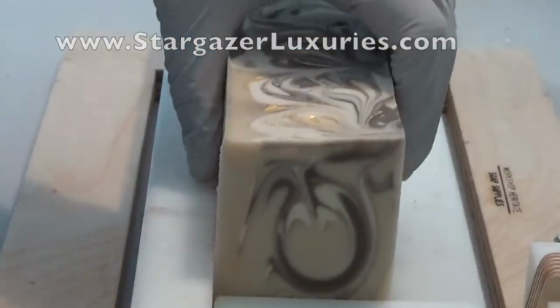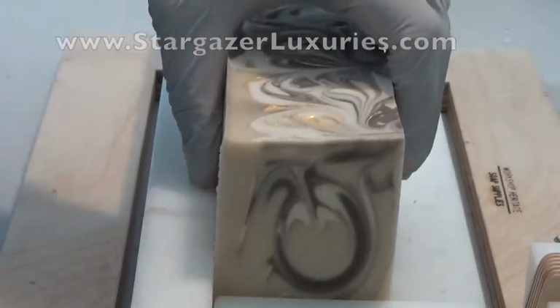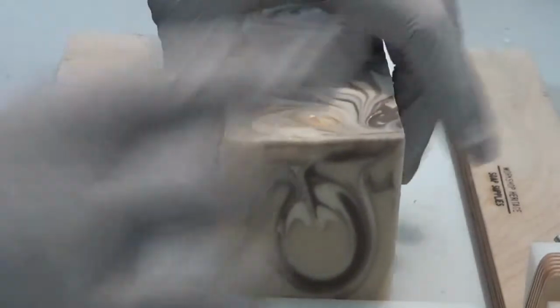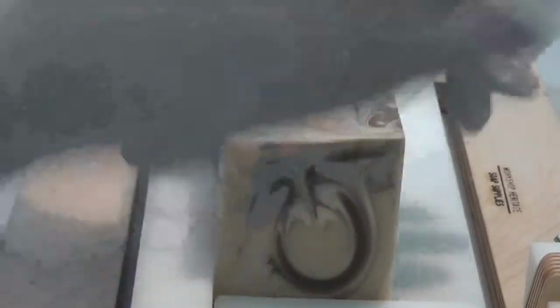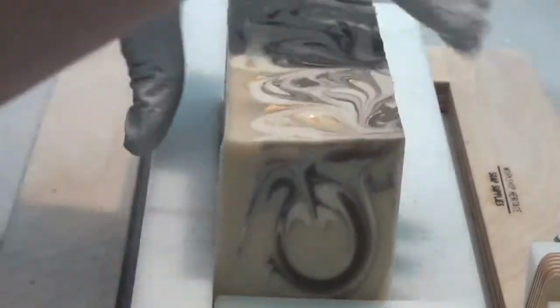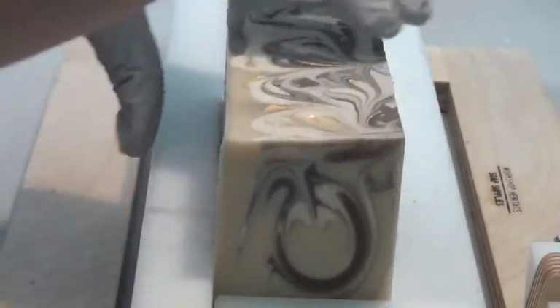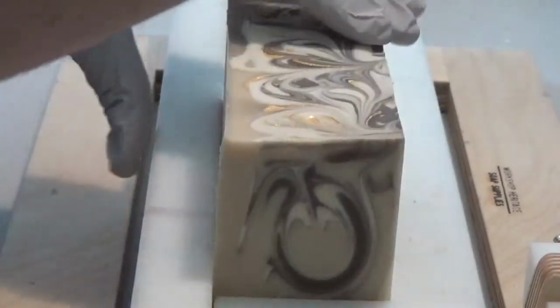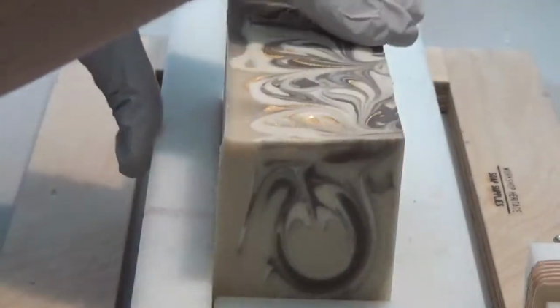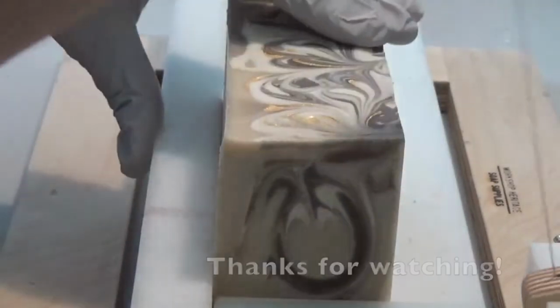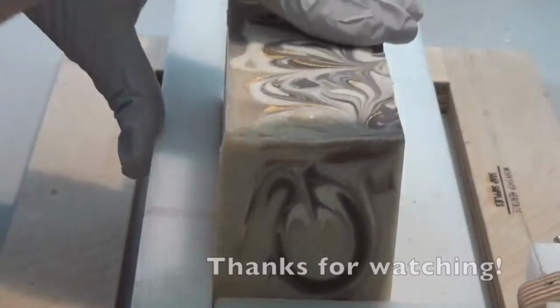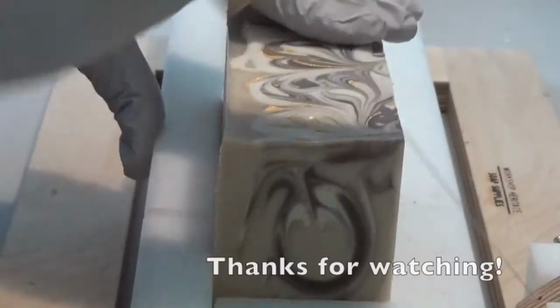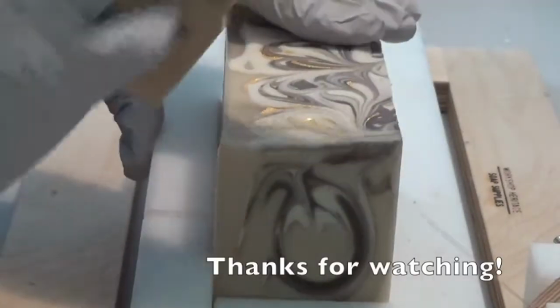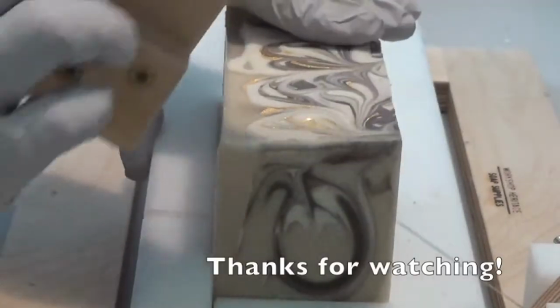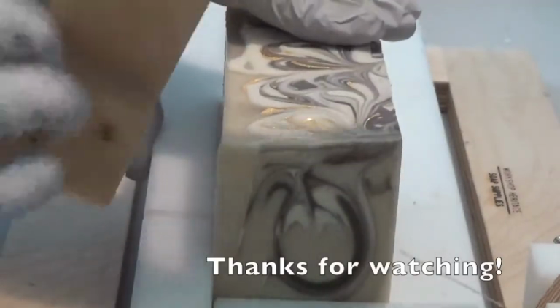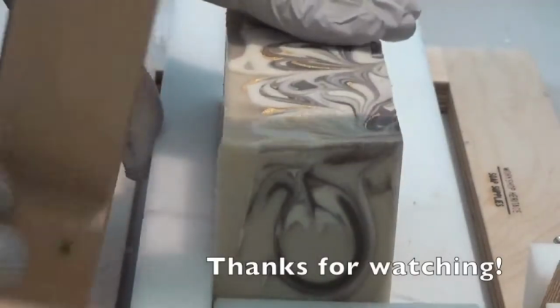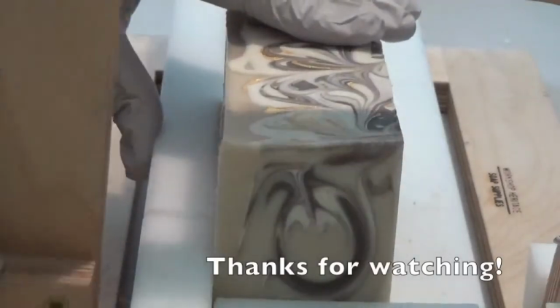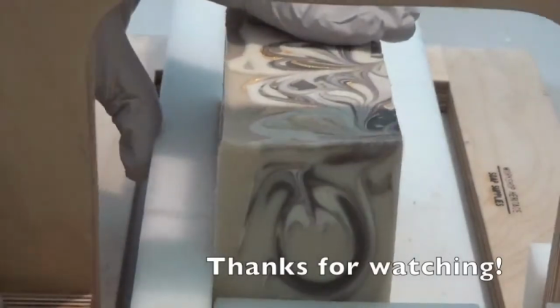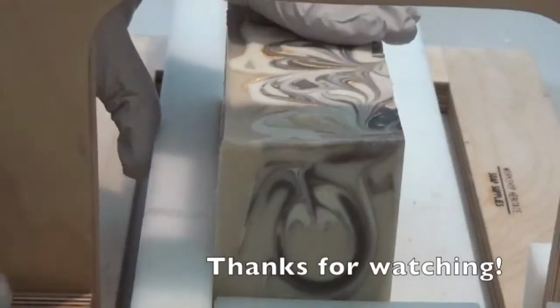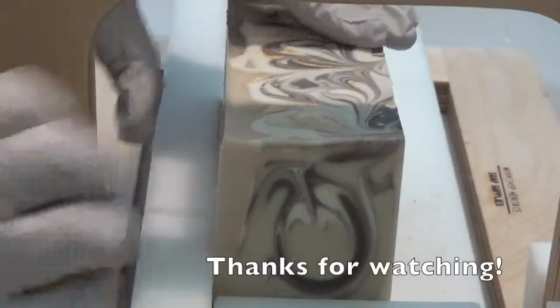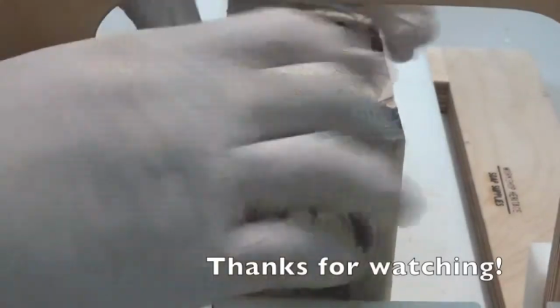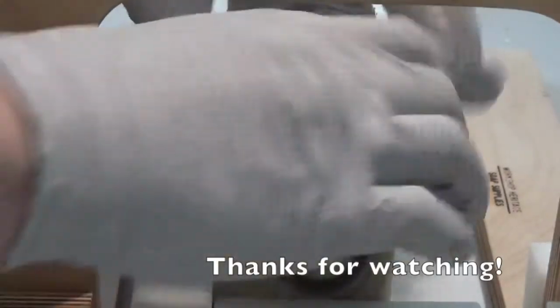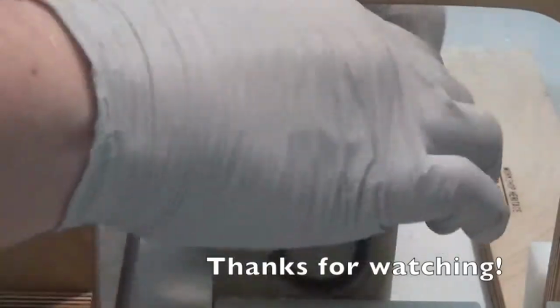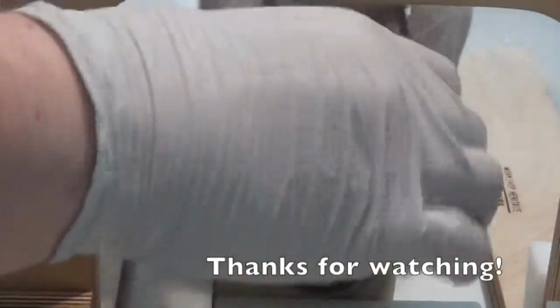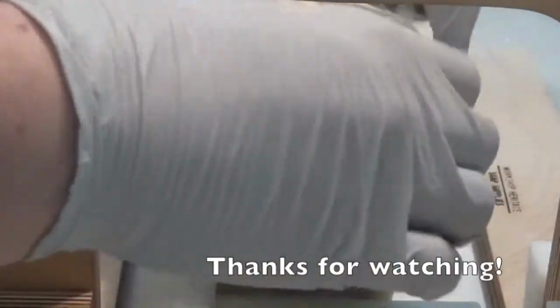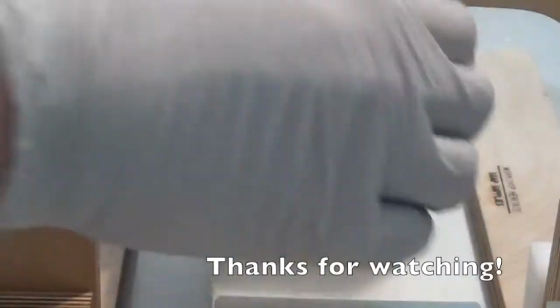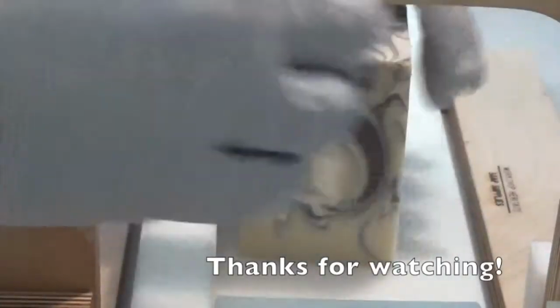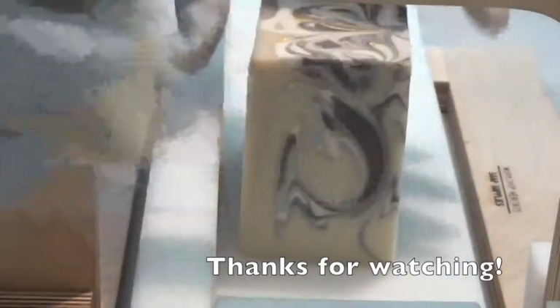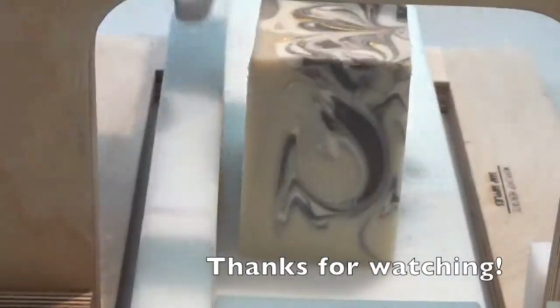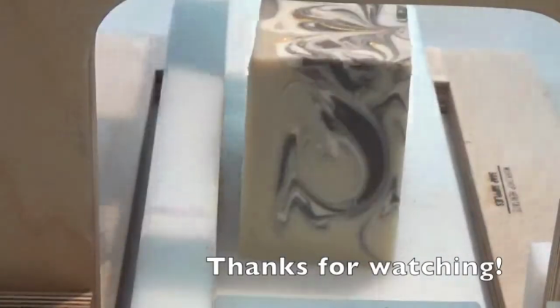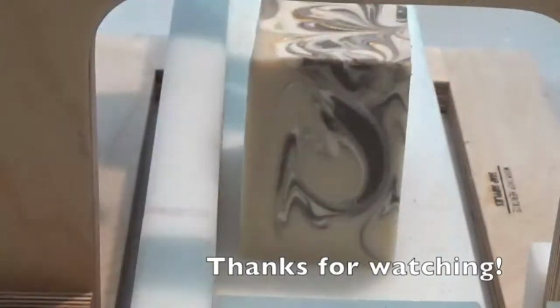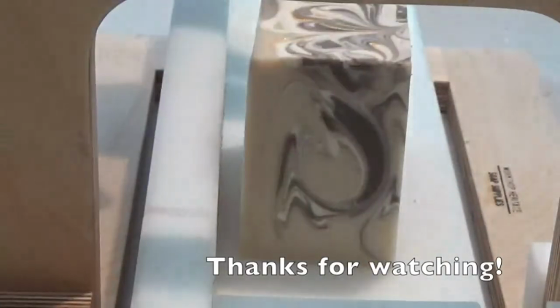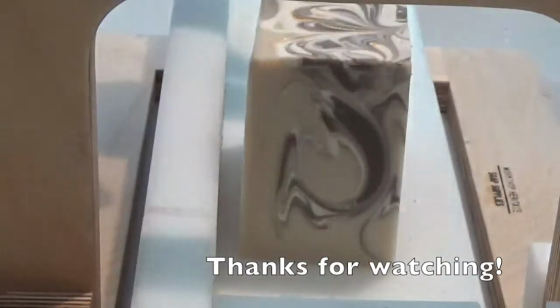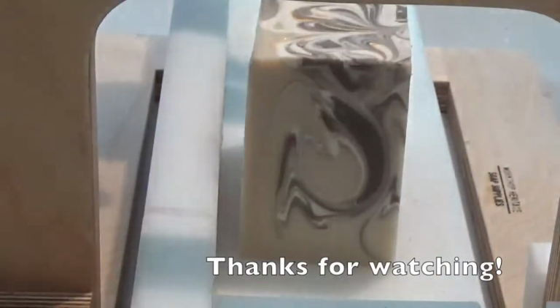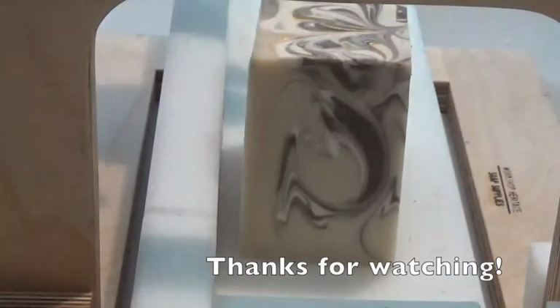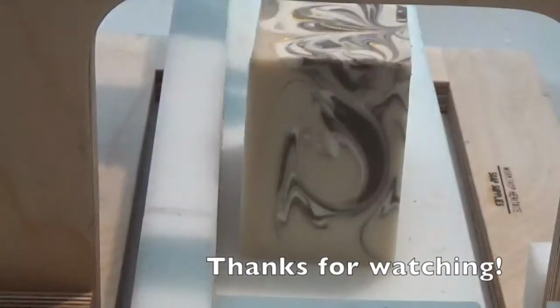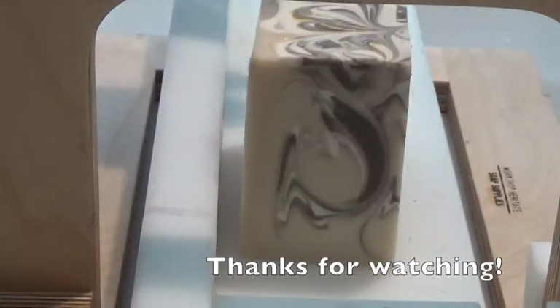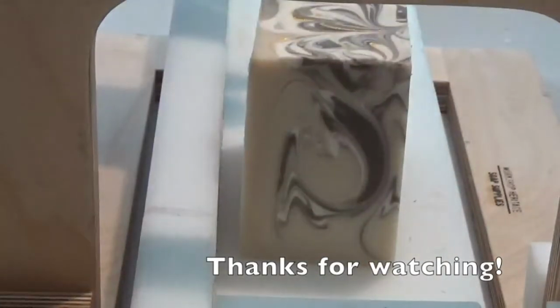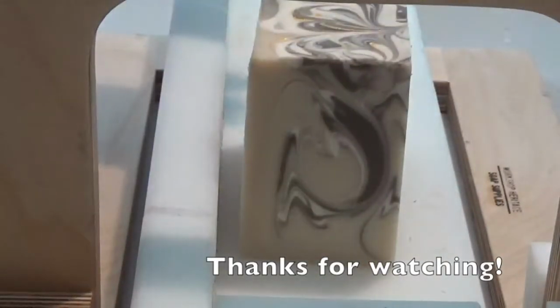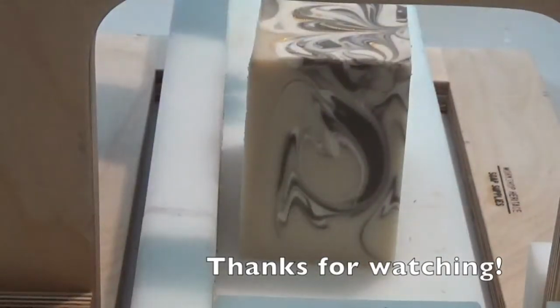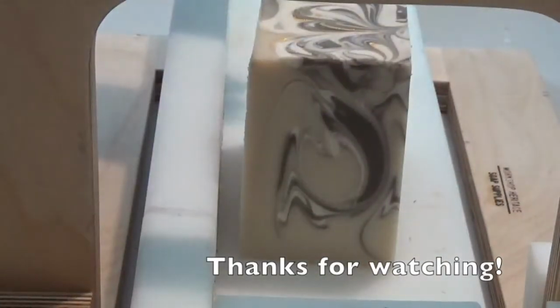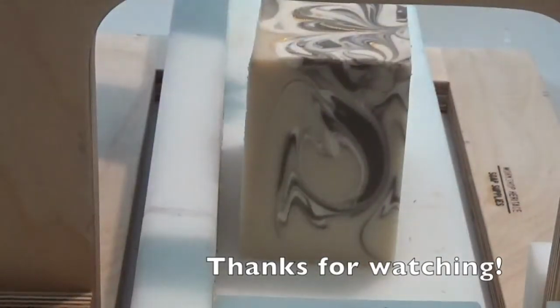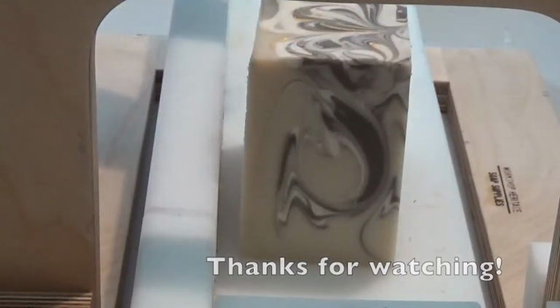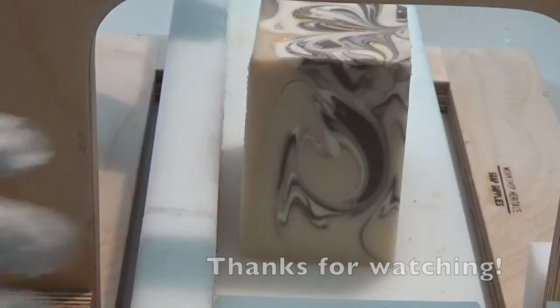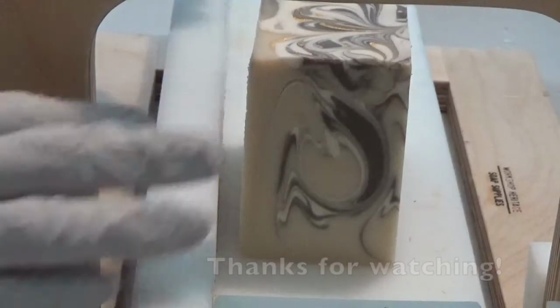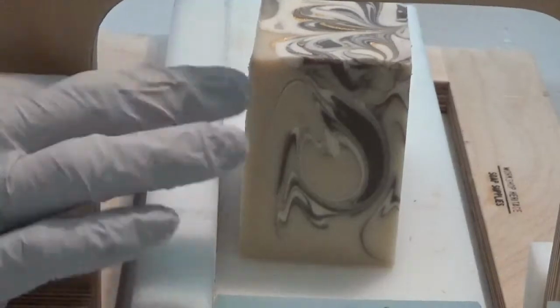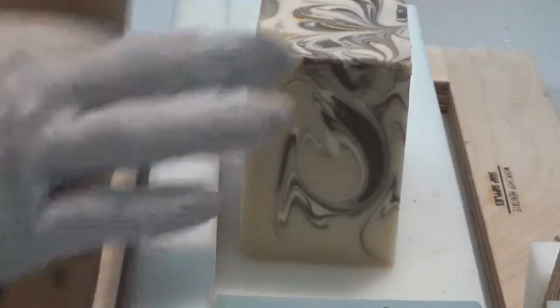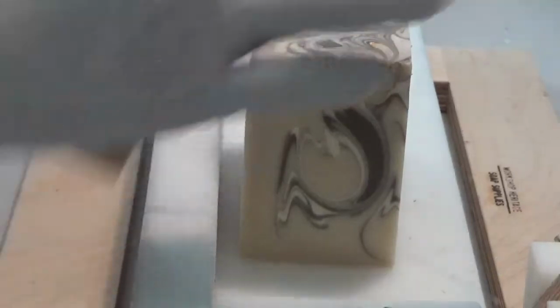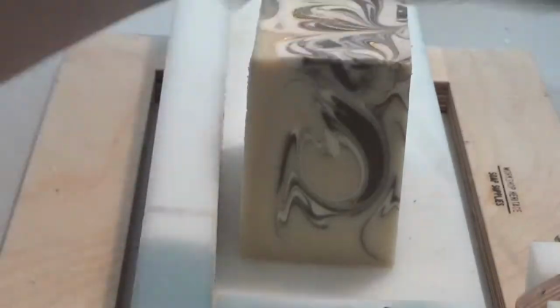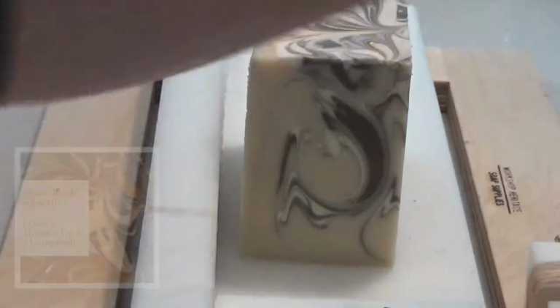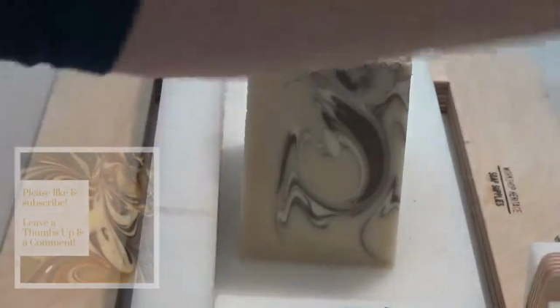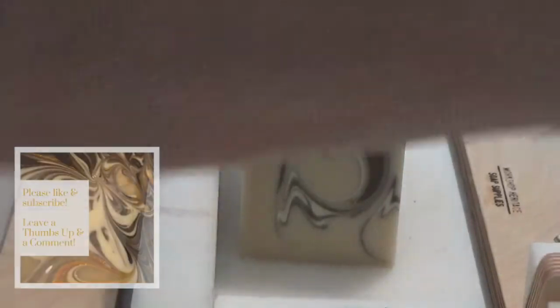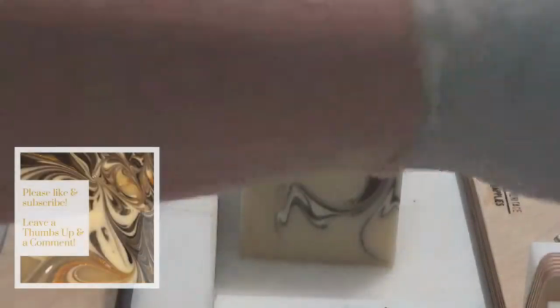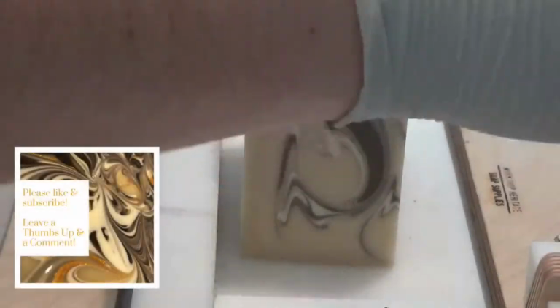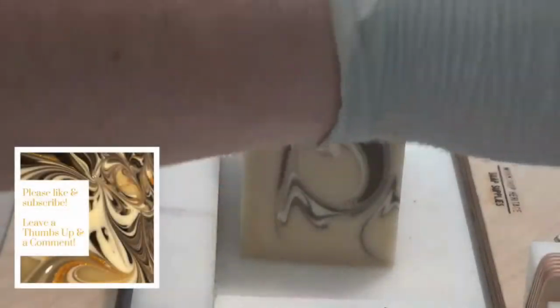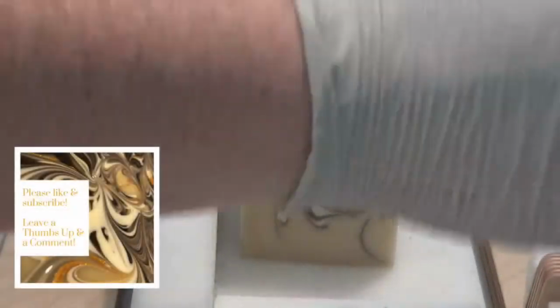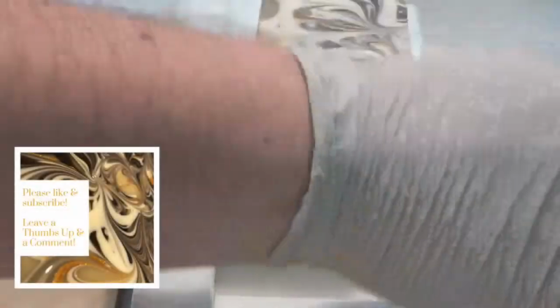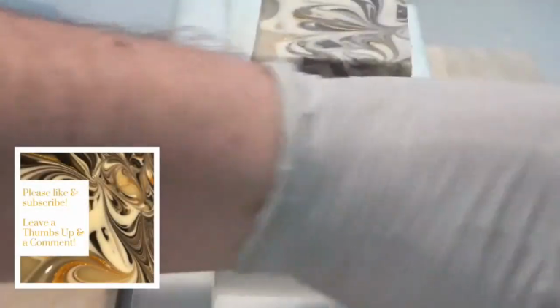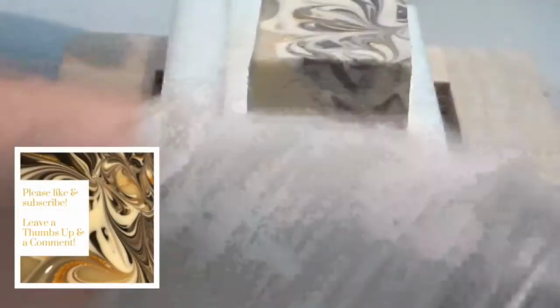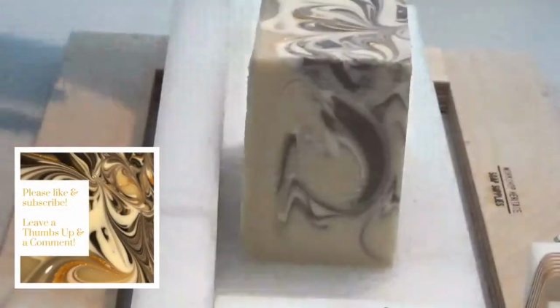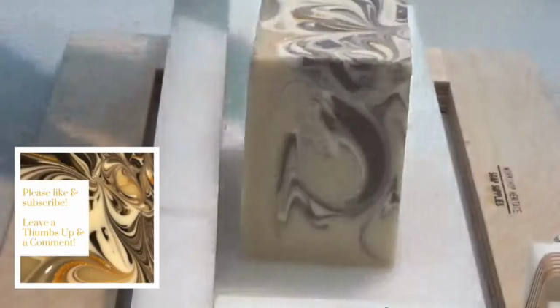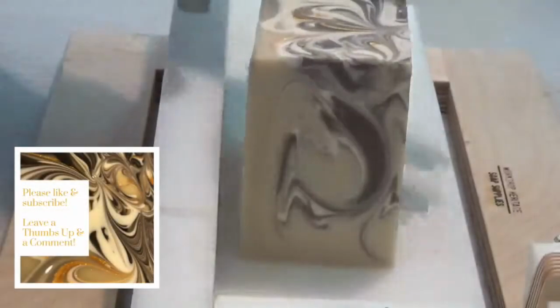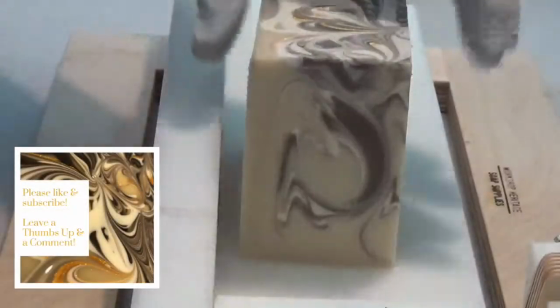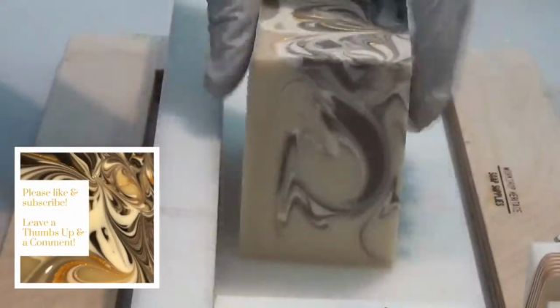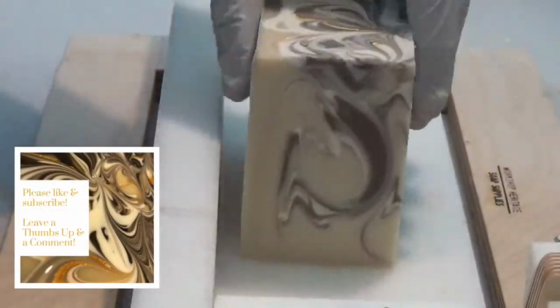If you liked this video, give me a thumbs up, maybe even leave me a message, and be sure to subscribe. Thanks for watching. Bye.